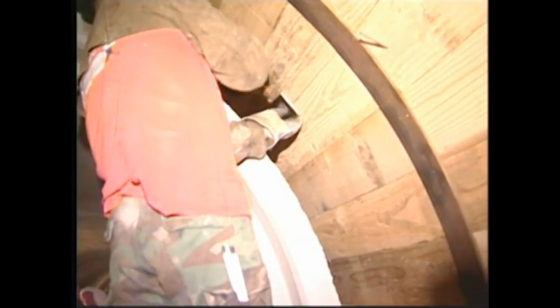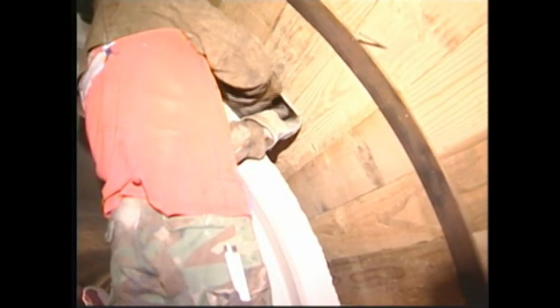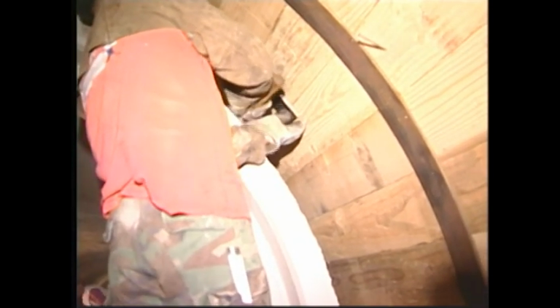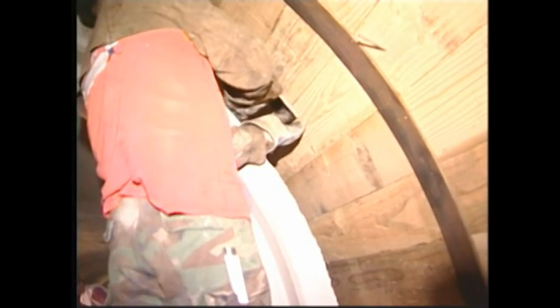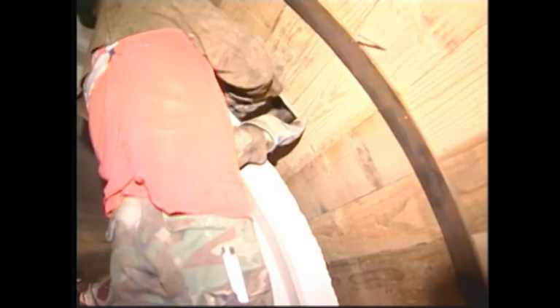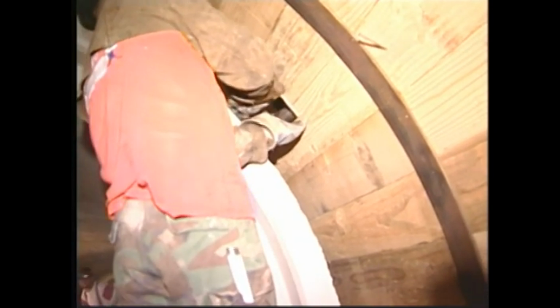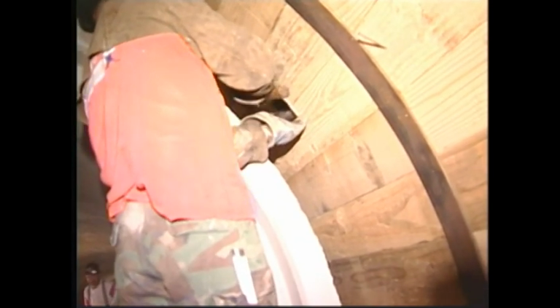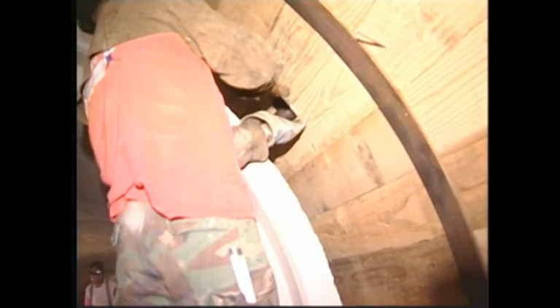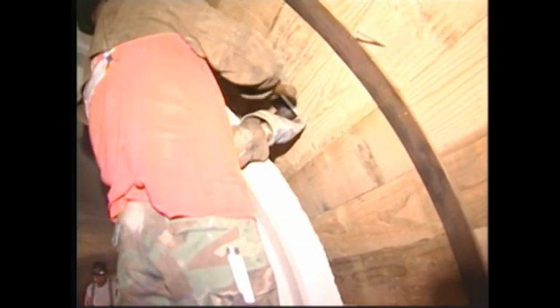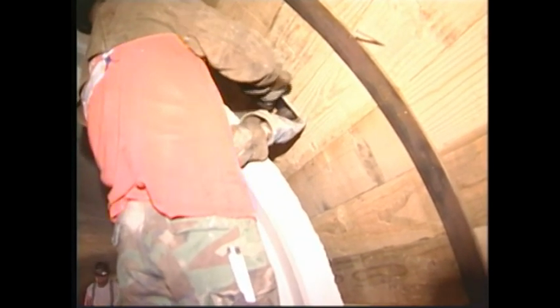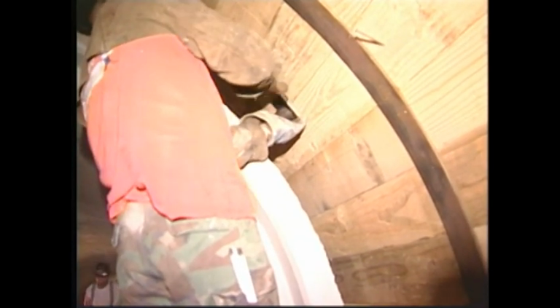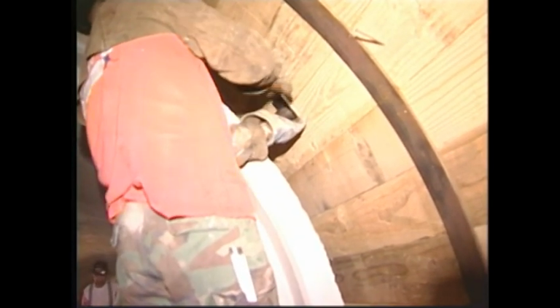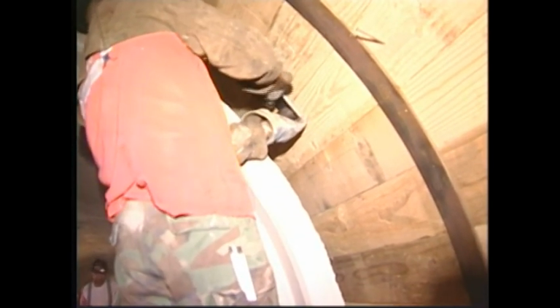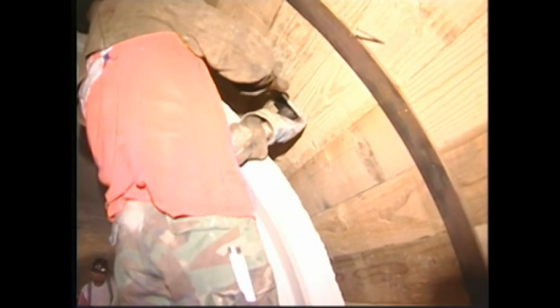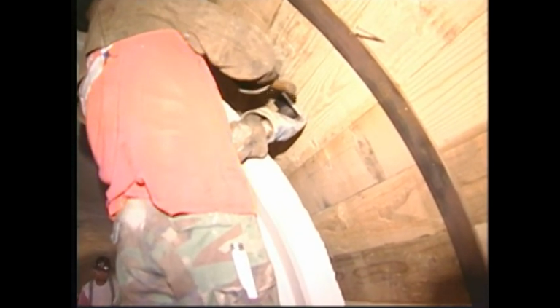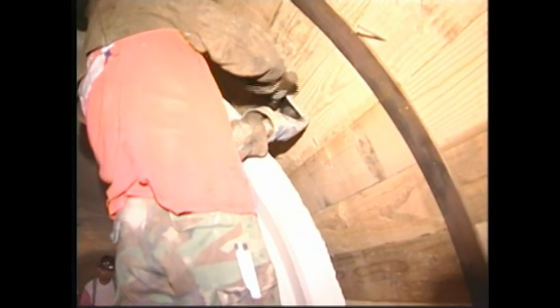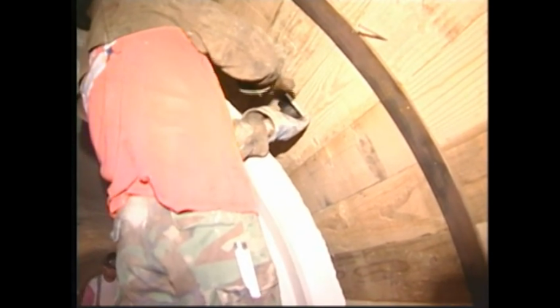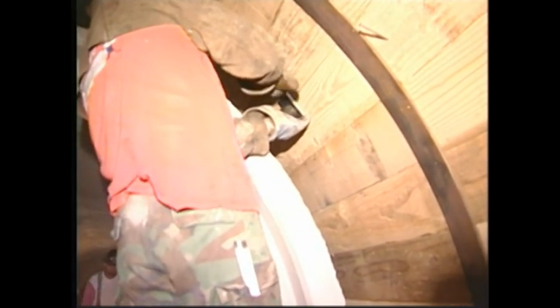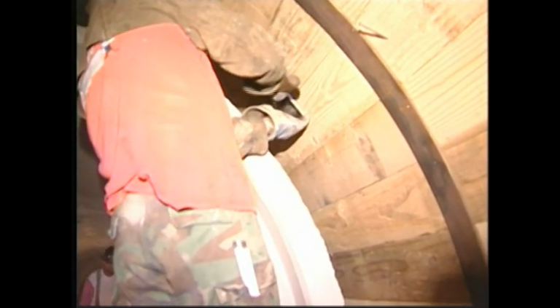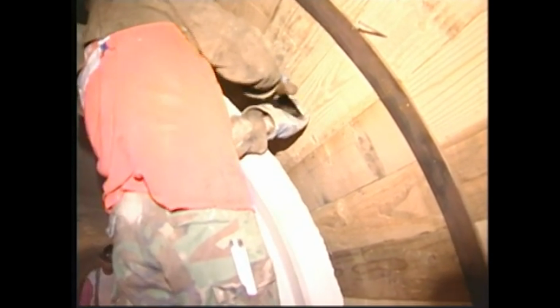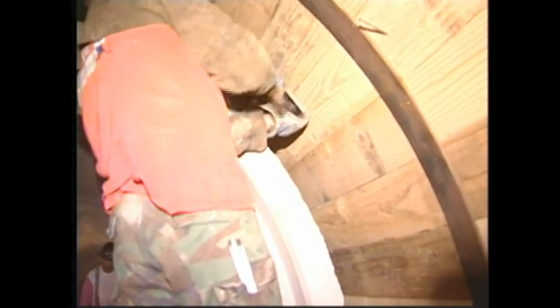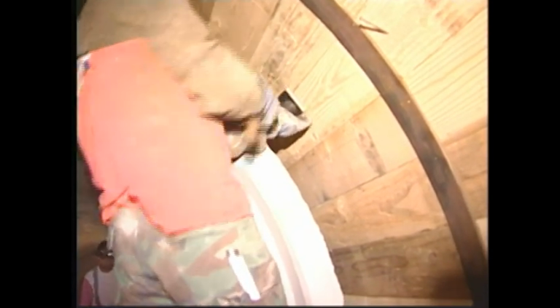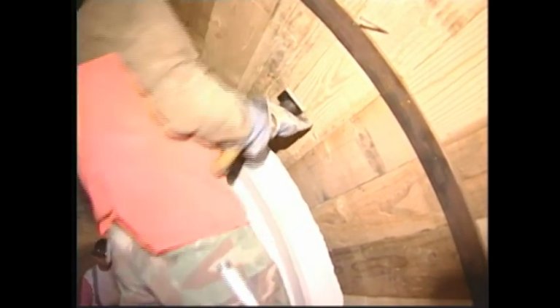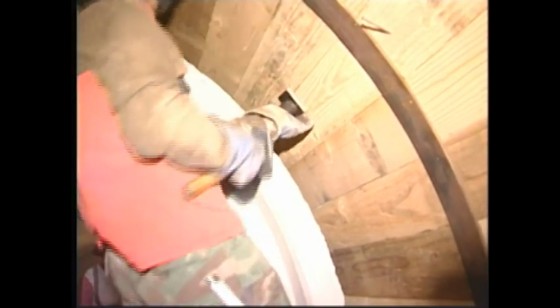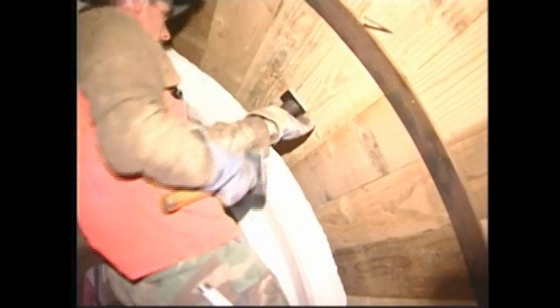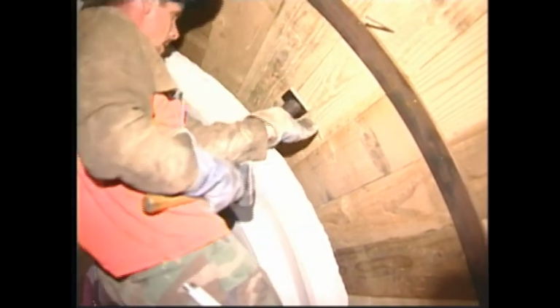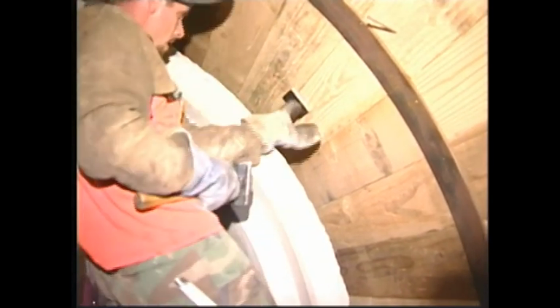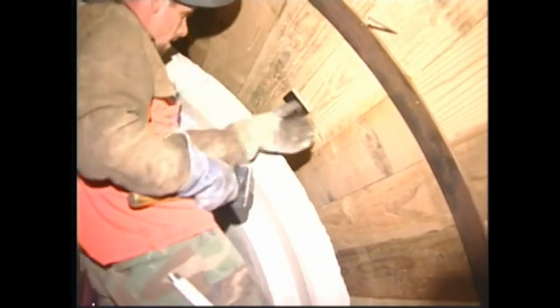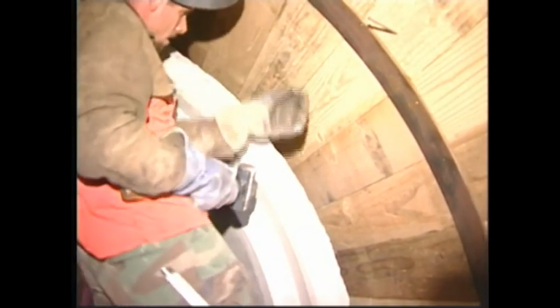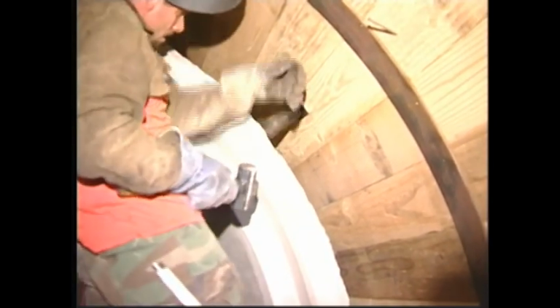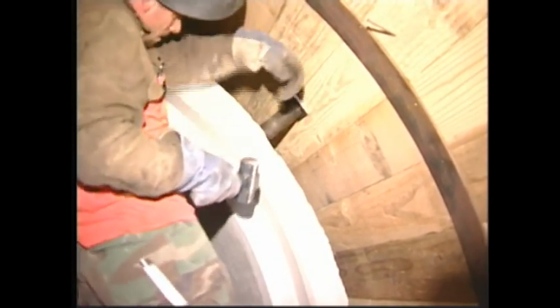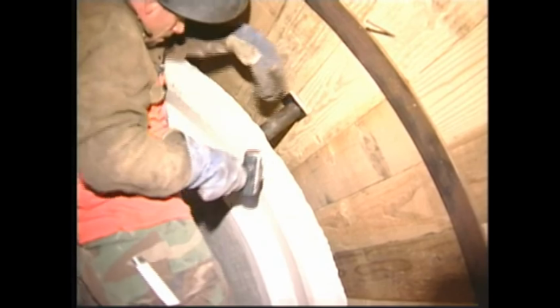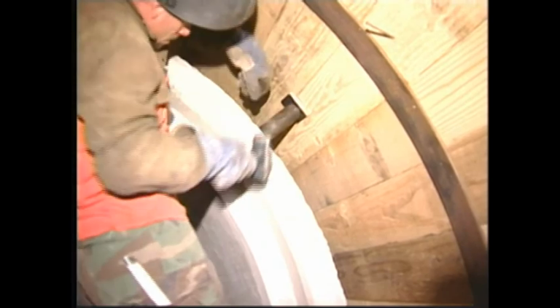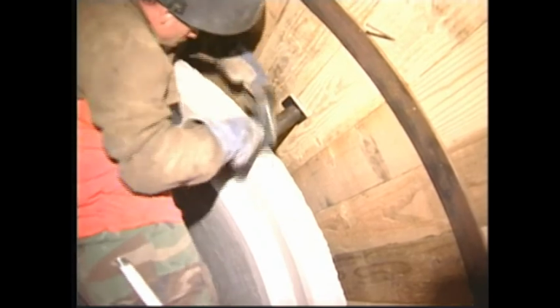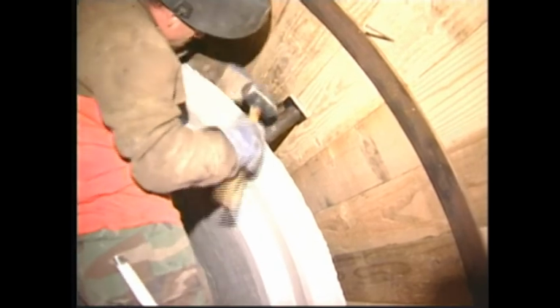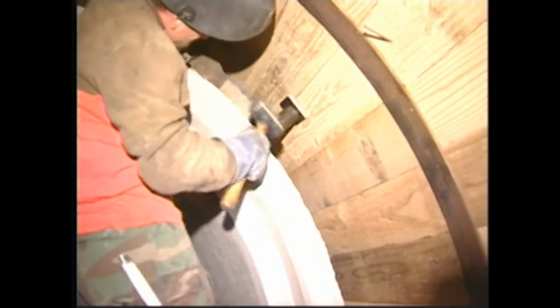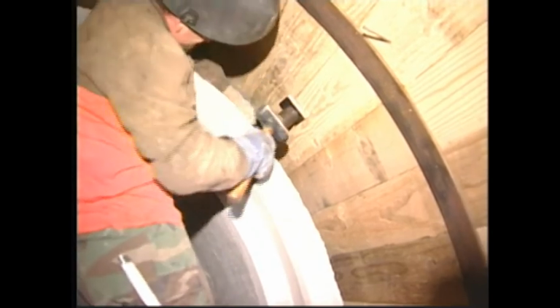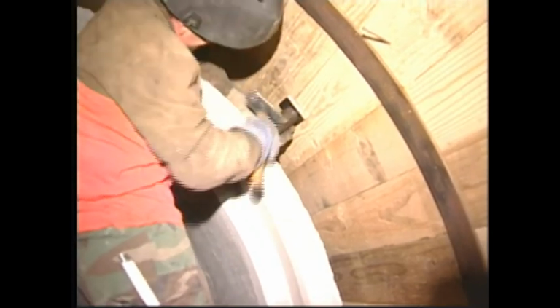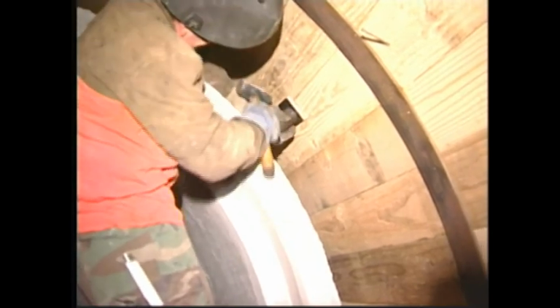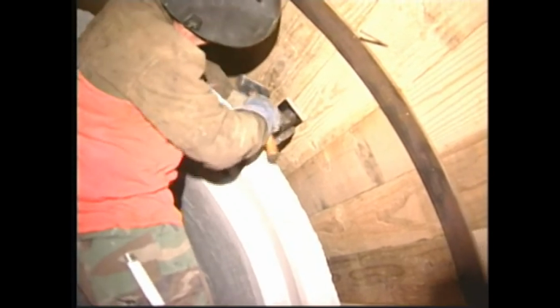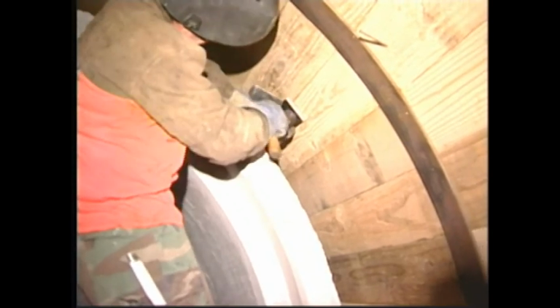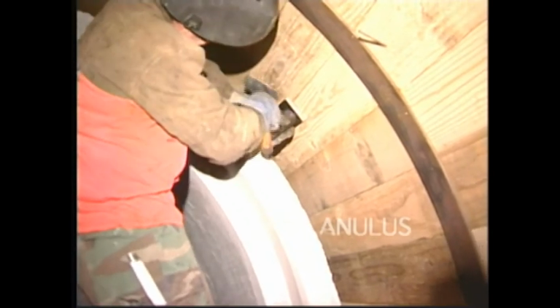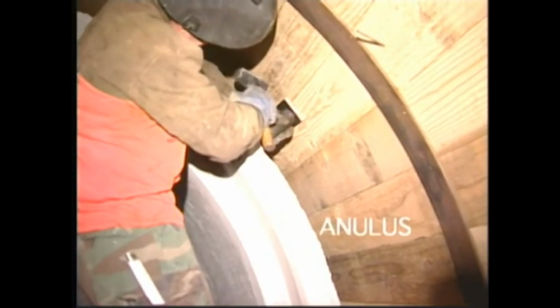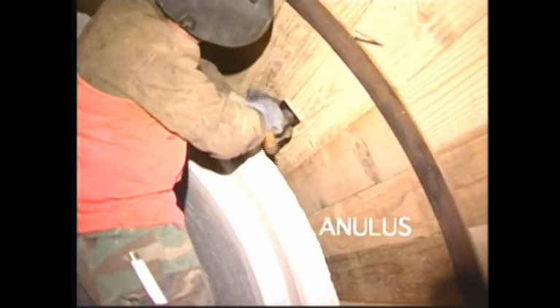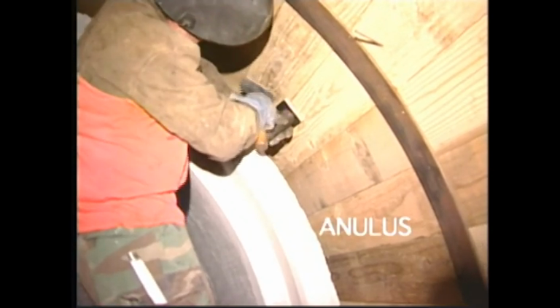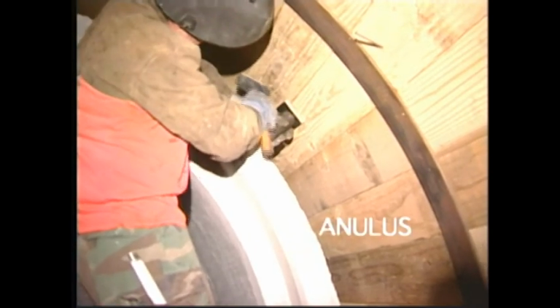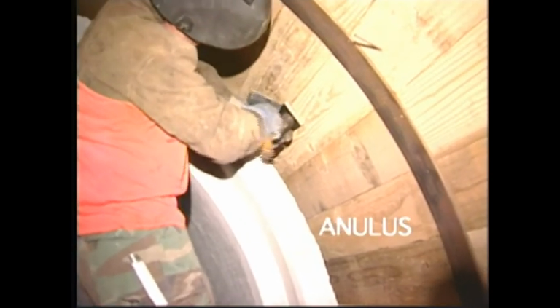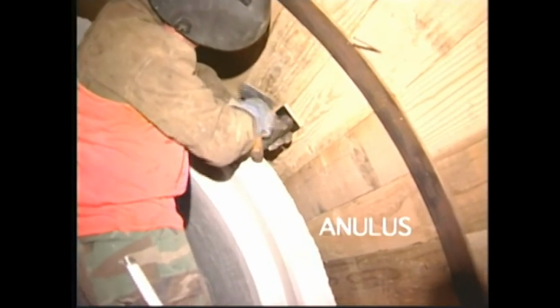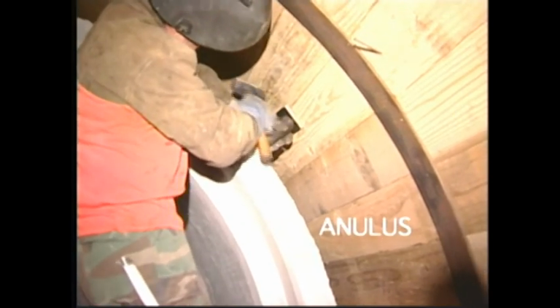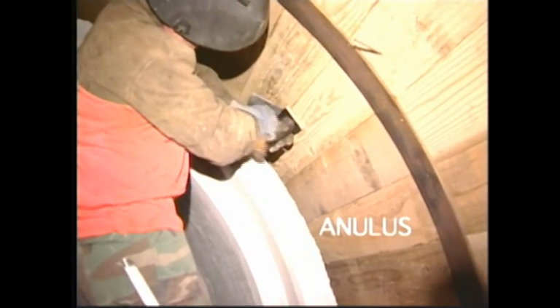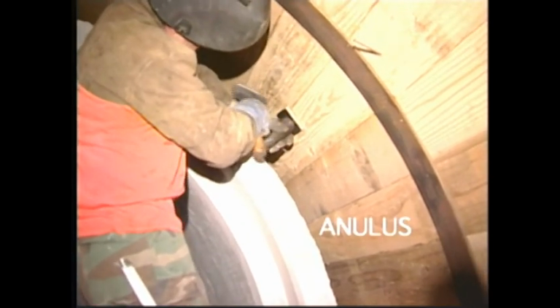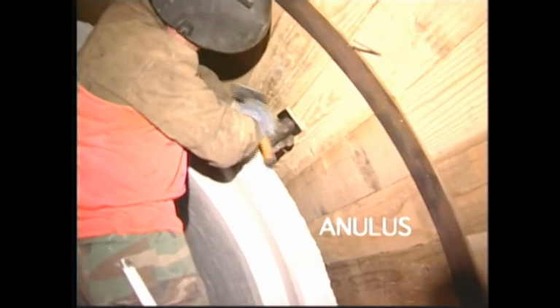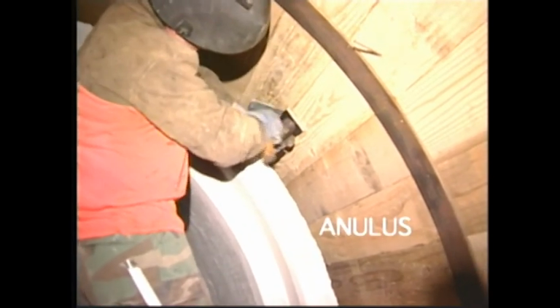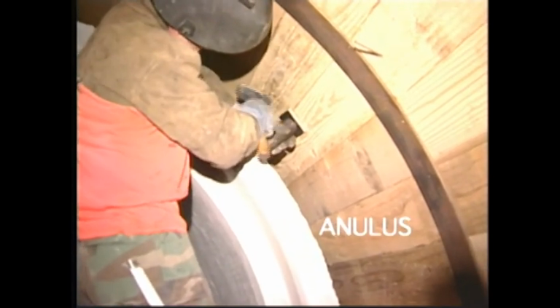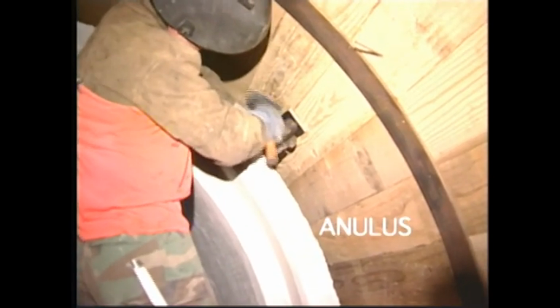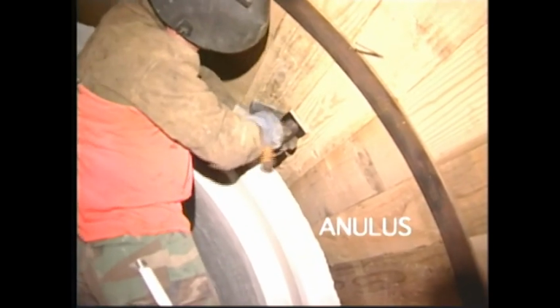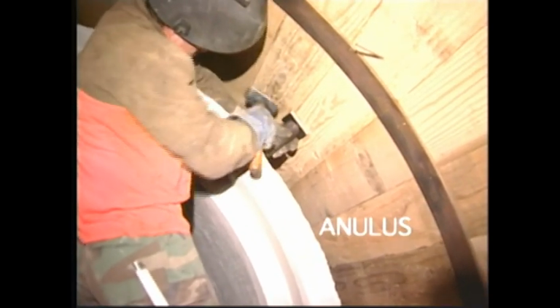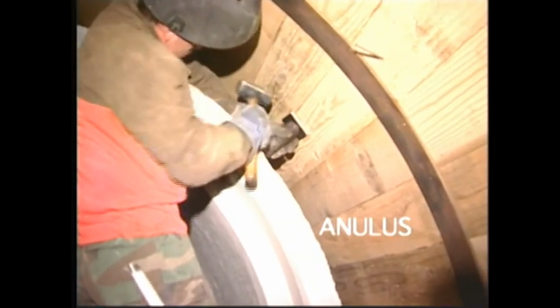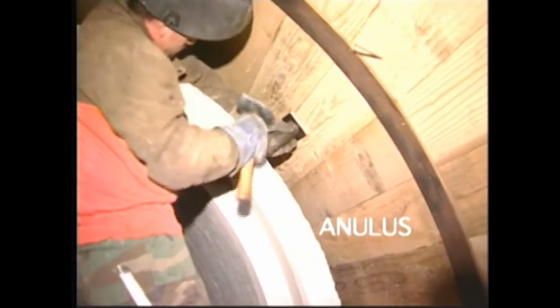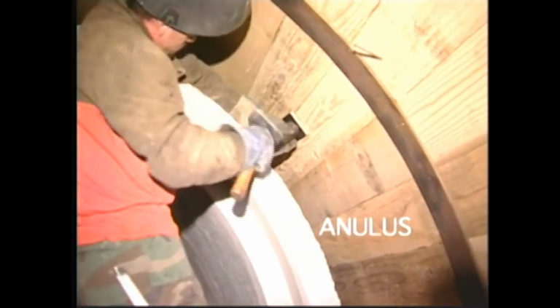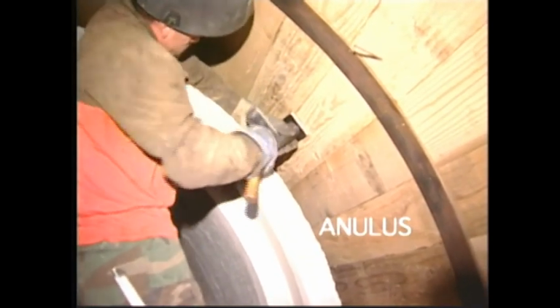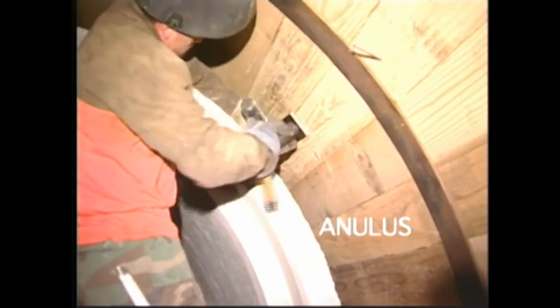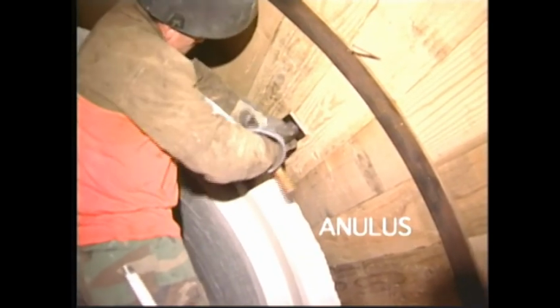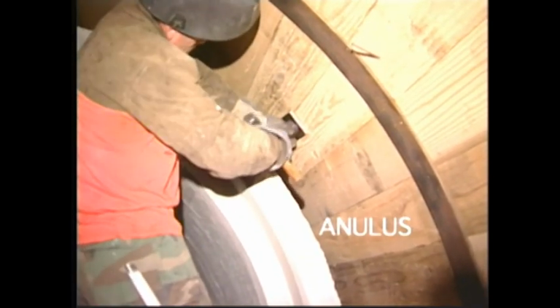The space between the pipe and the lagging is called the annulus. The annulus is later filled with grout.